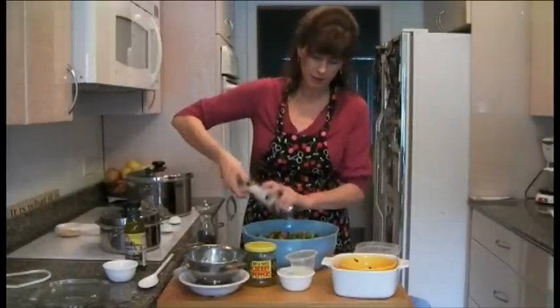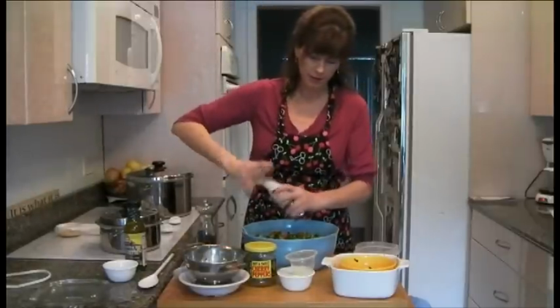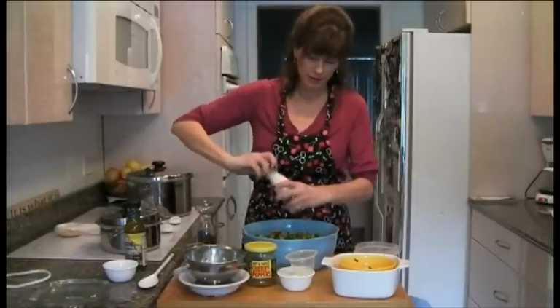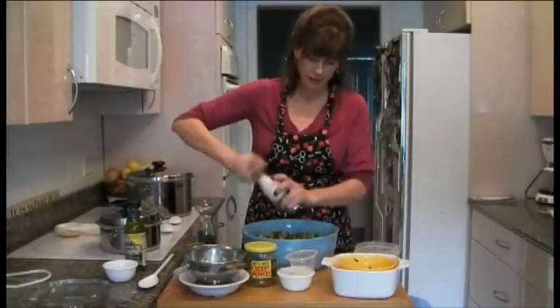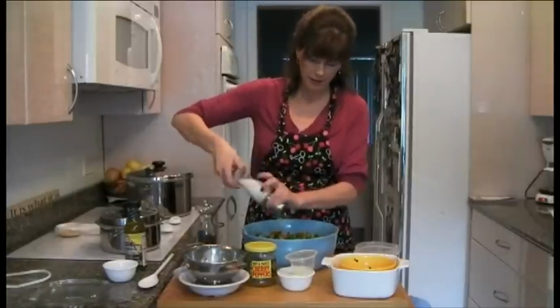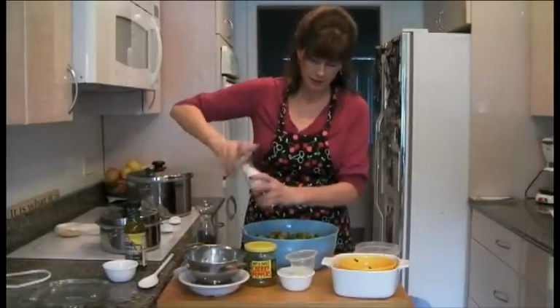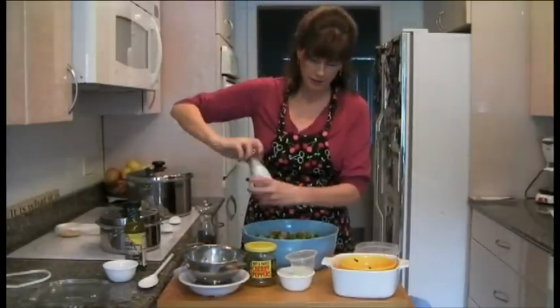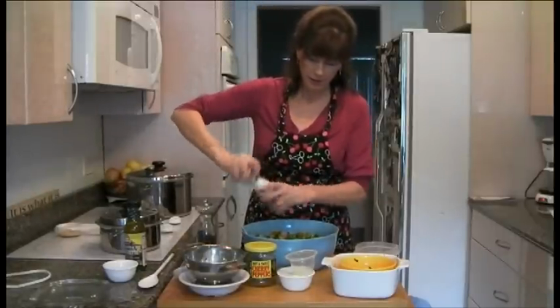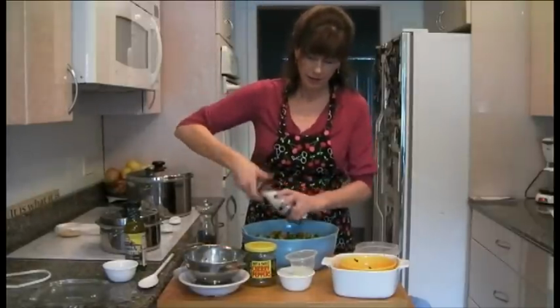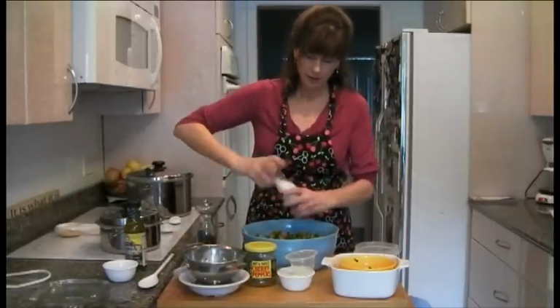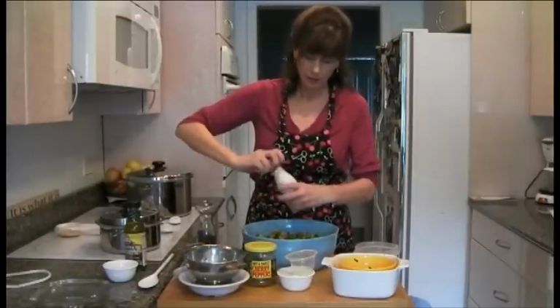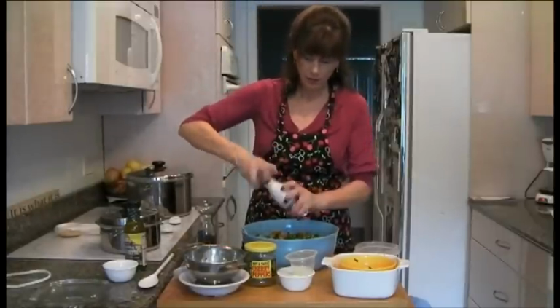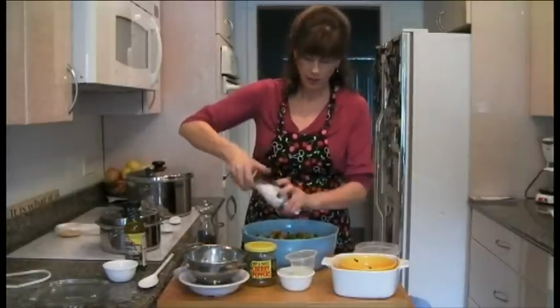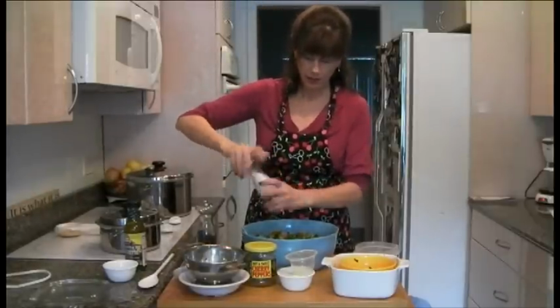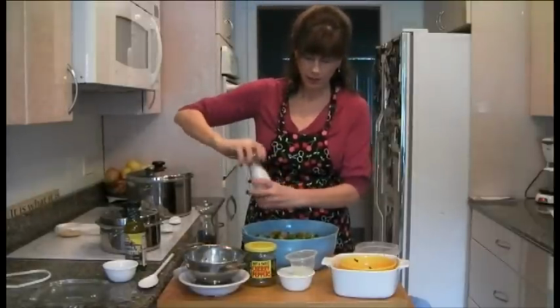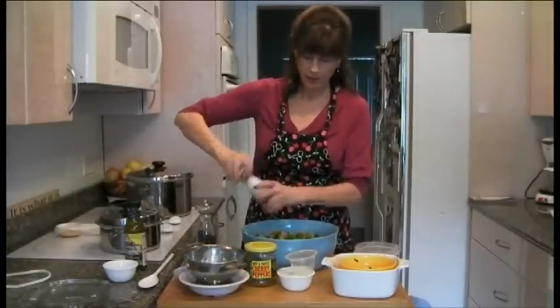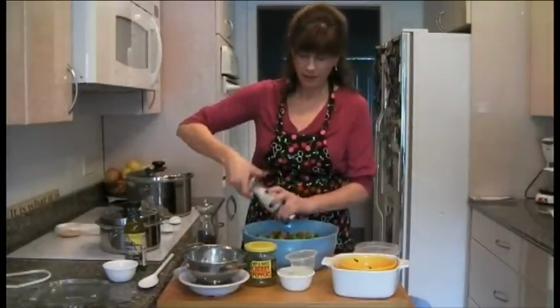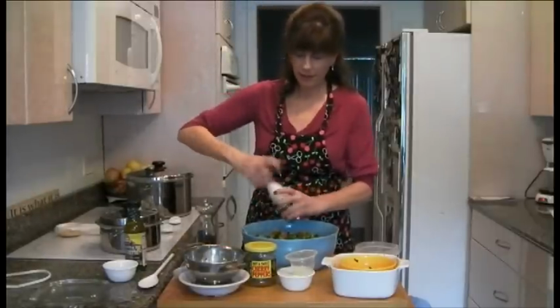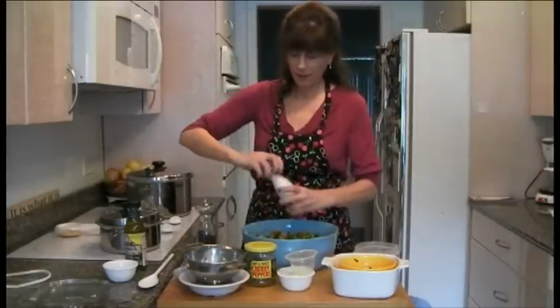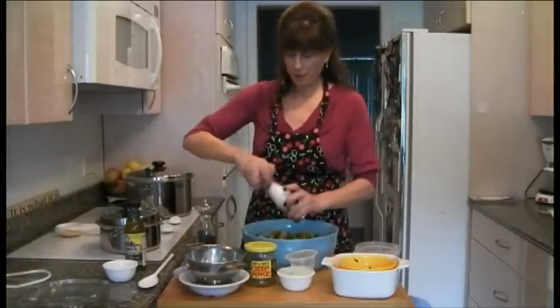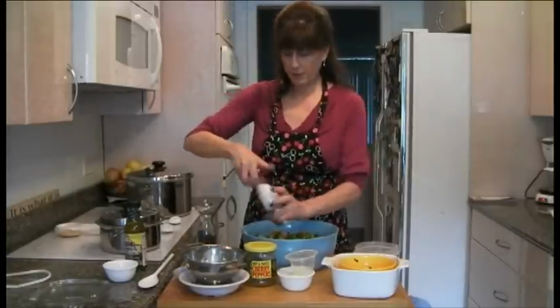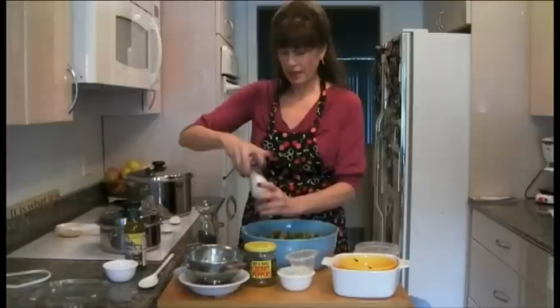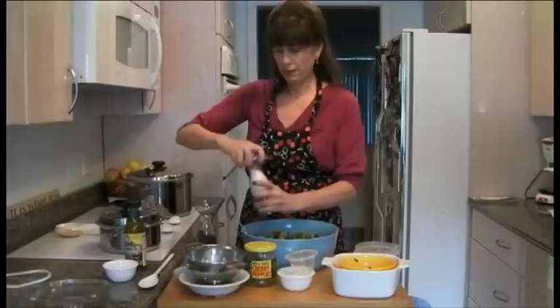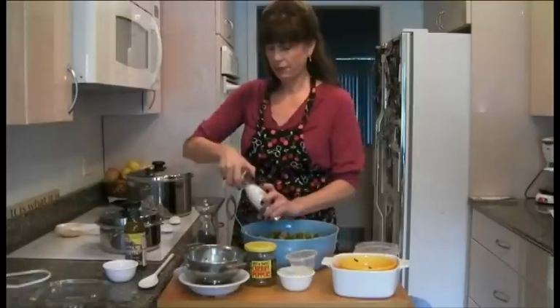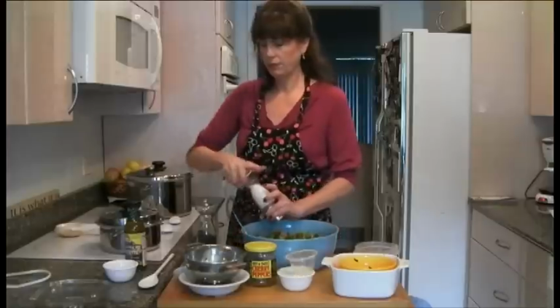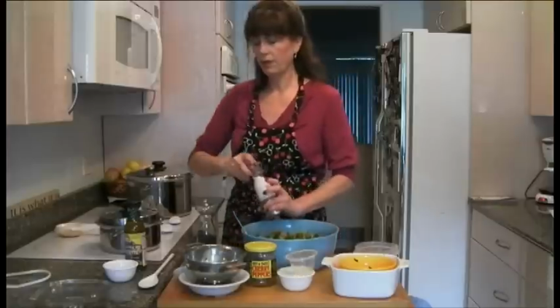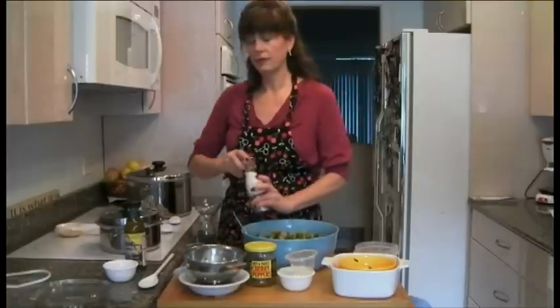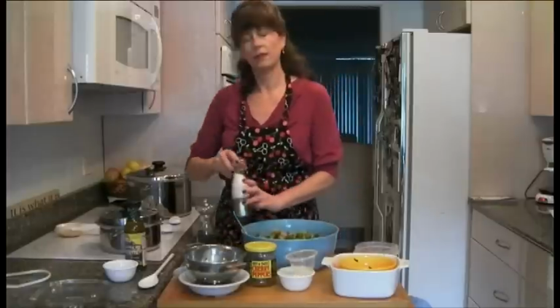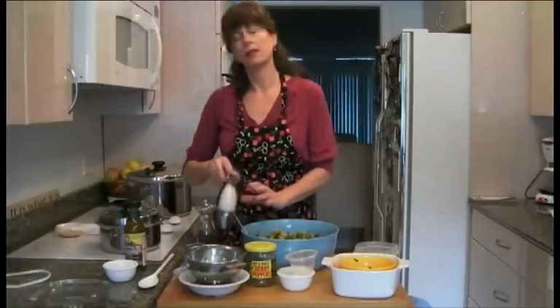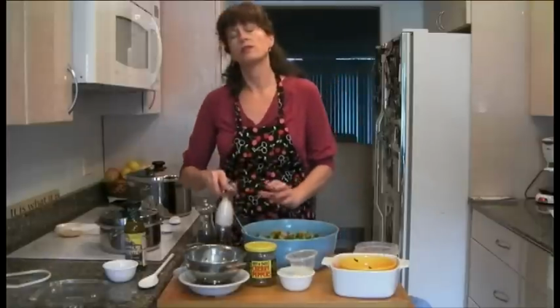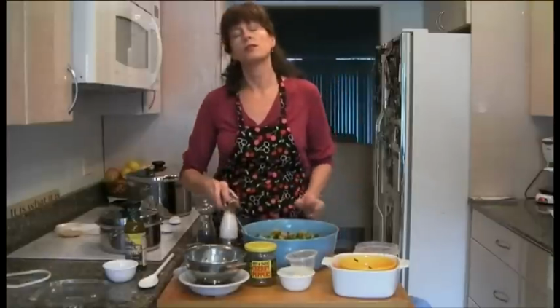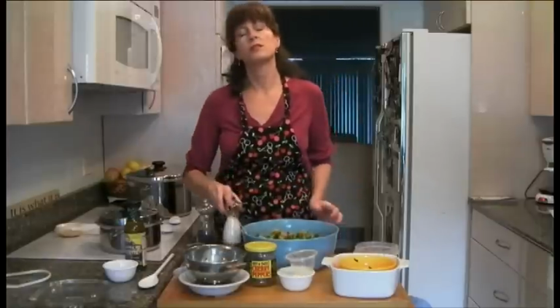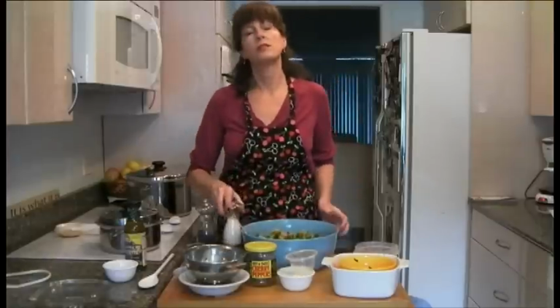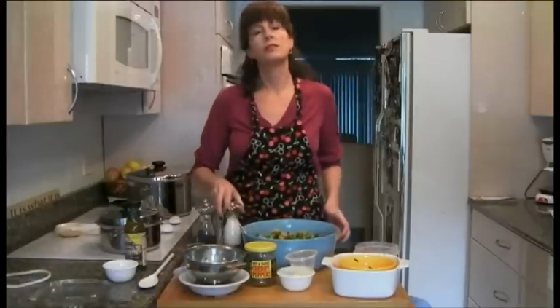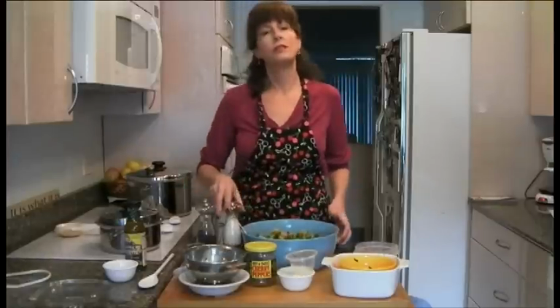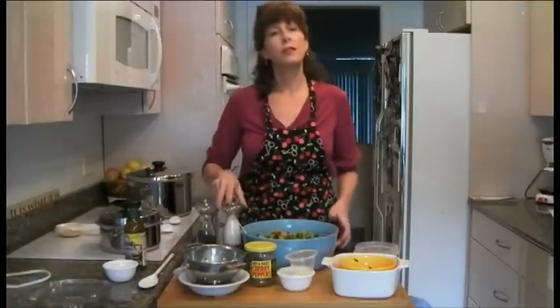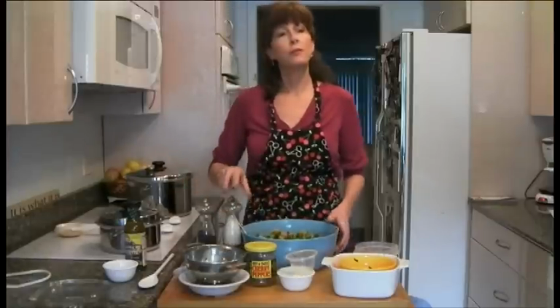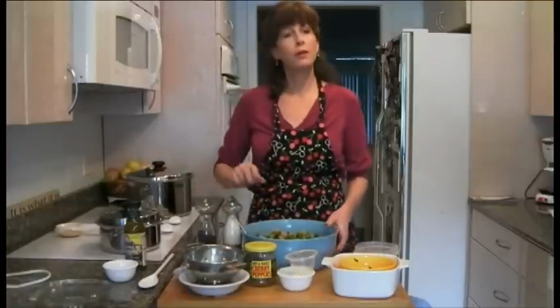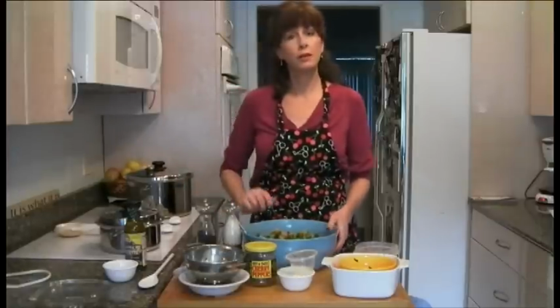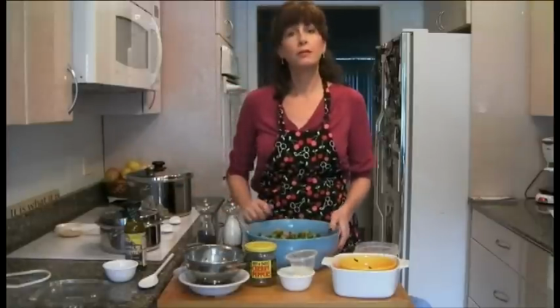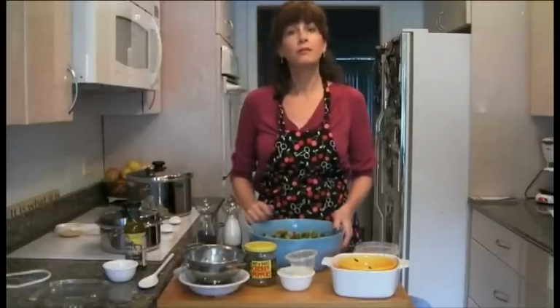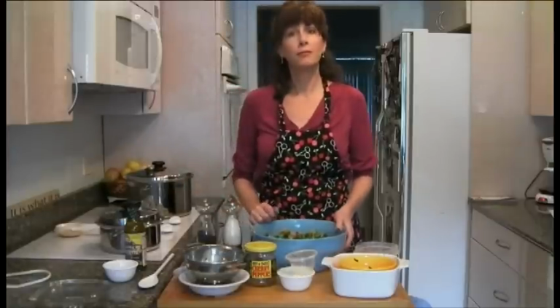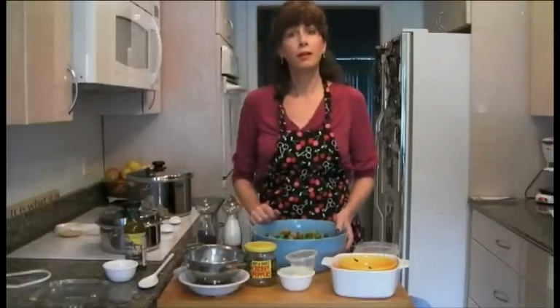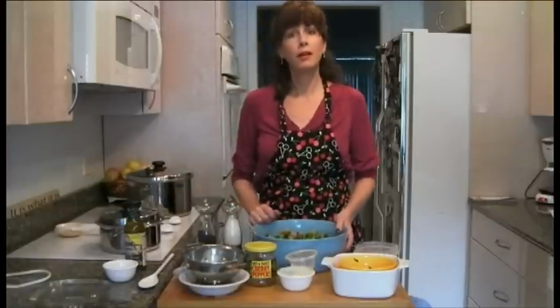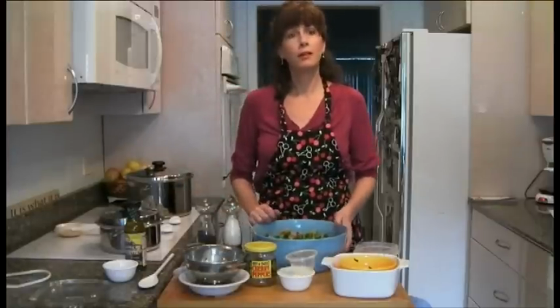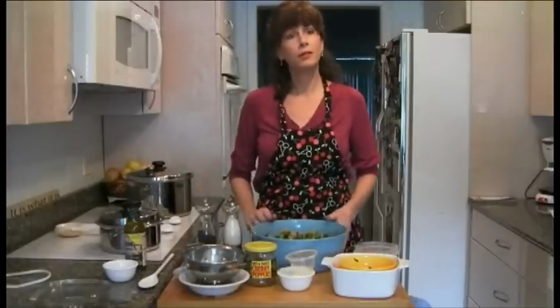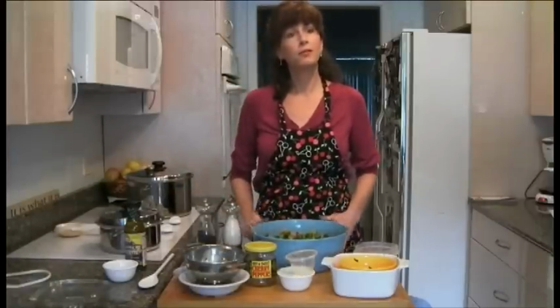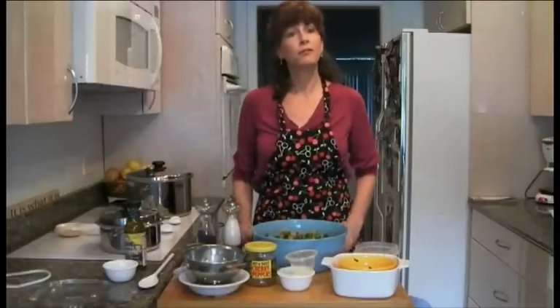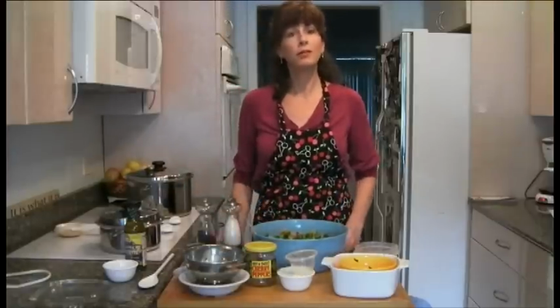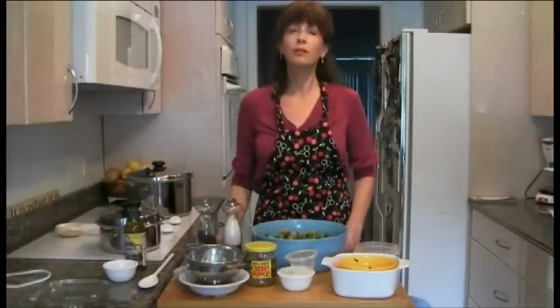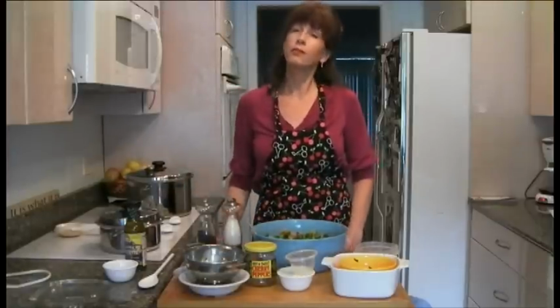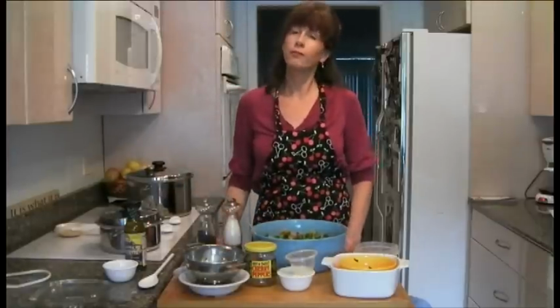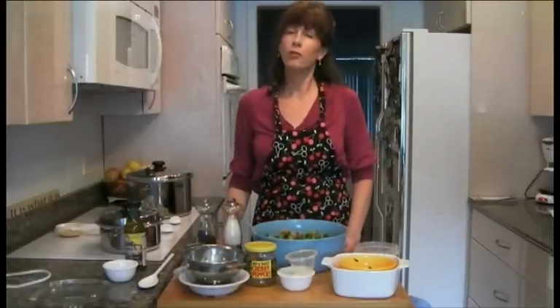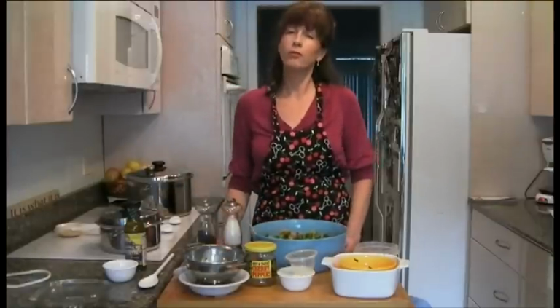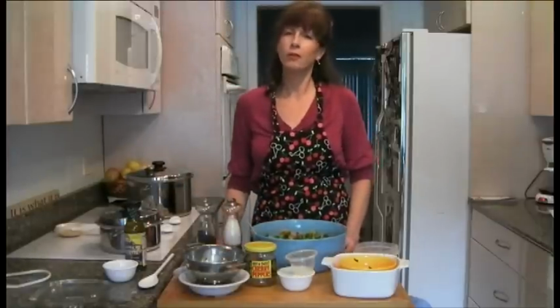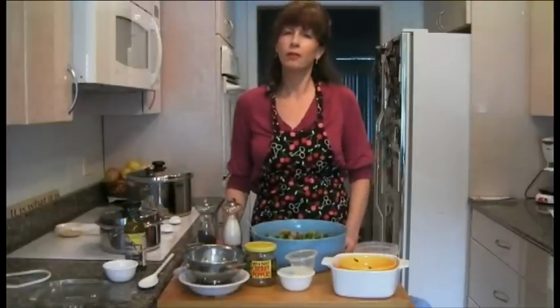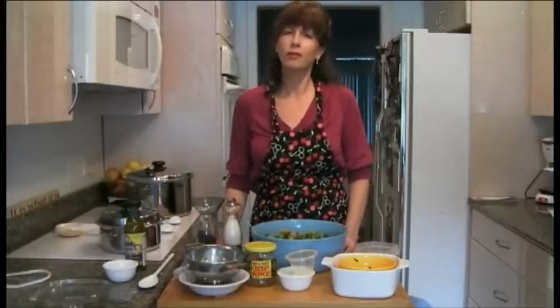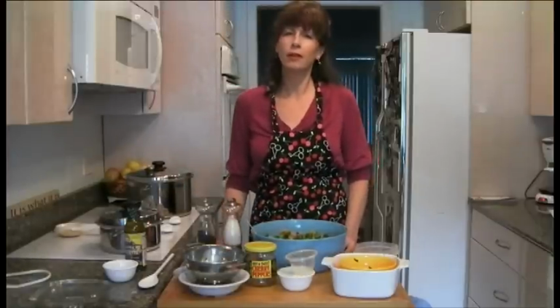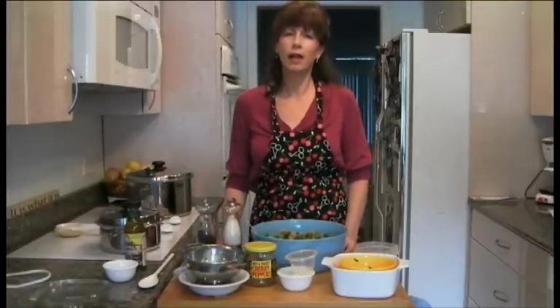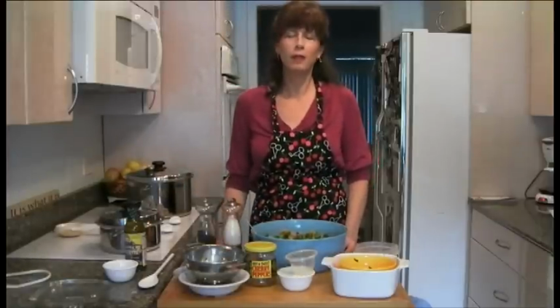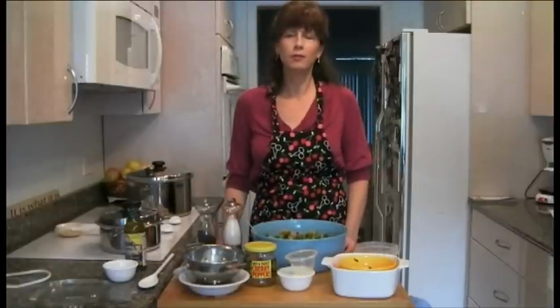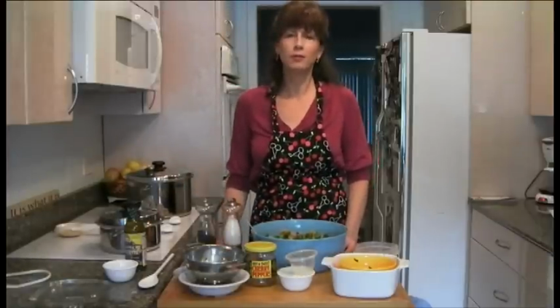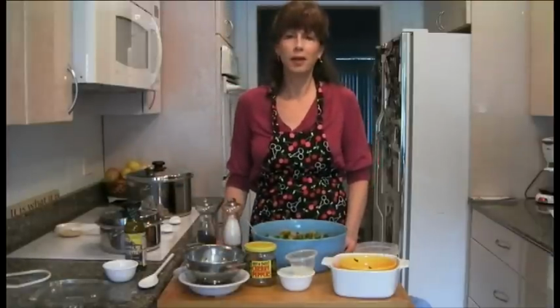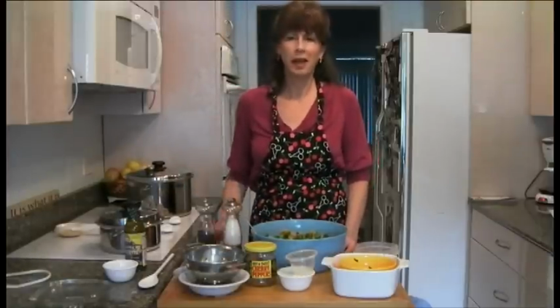We're going to let you guys eat it without the dressing just to see what — get a little vote in-house today.